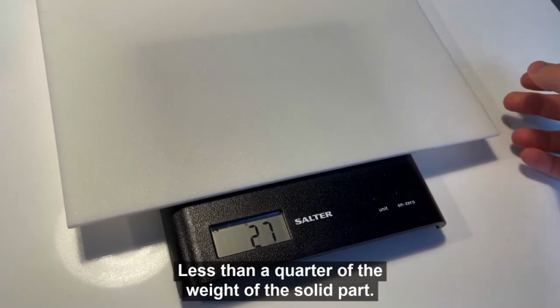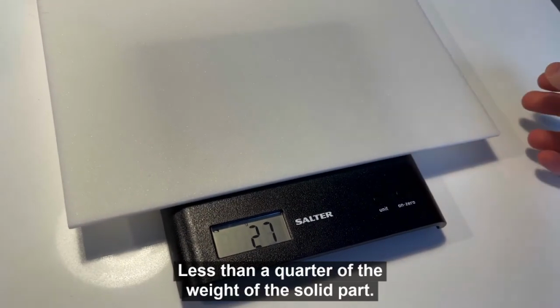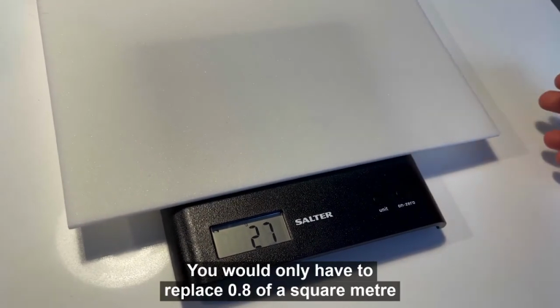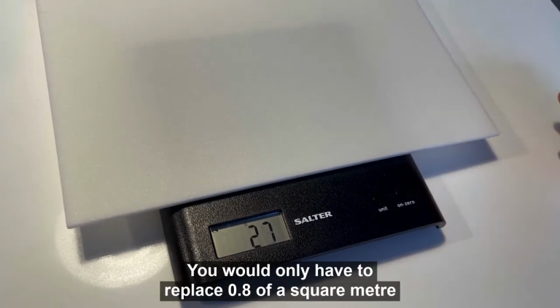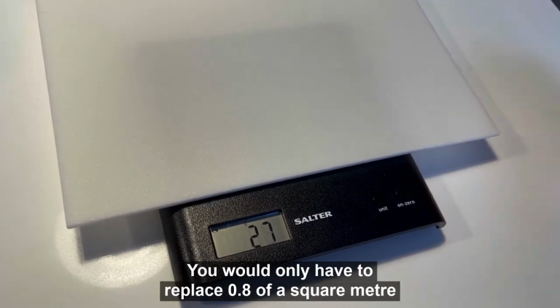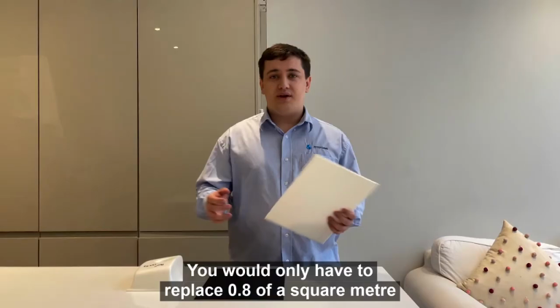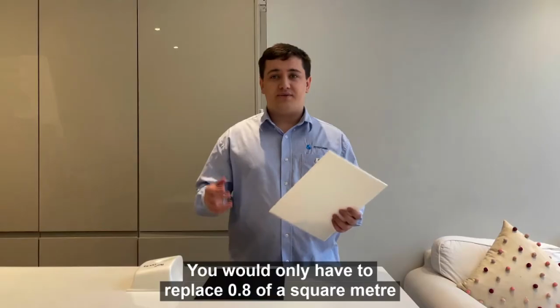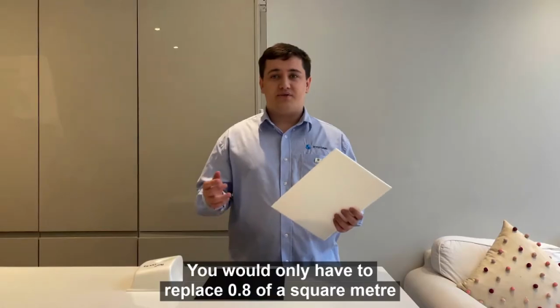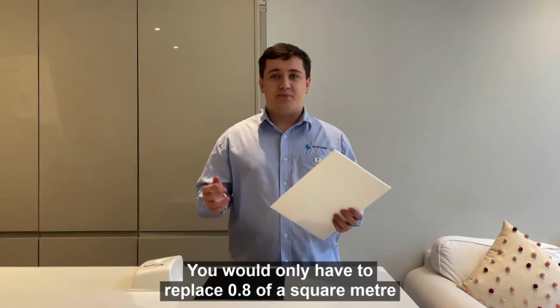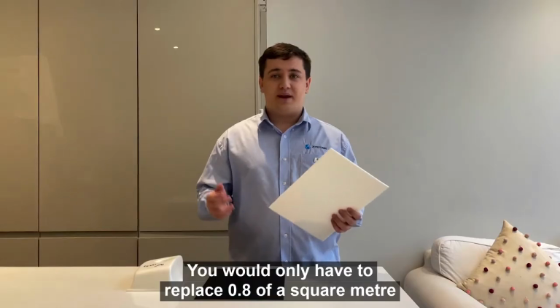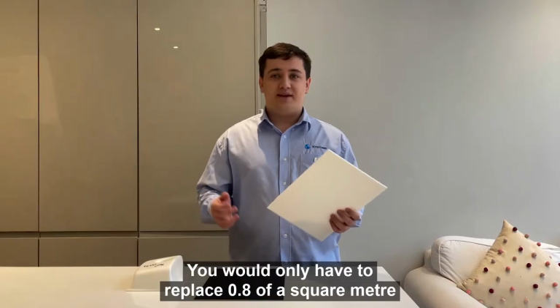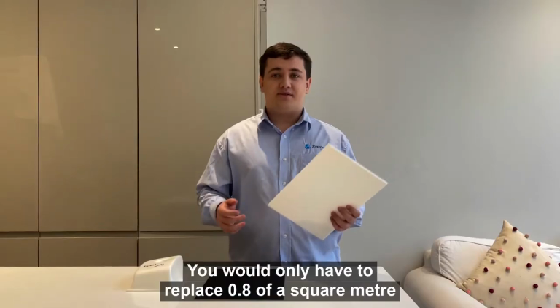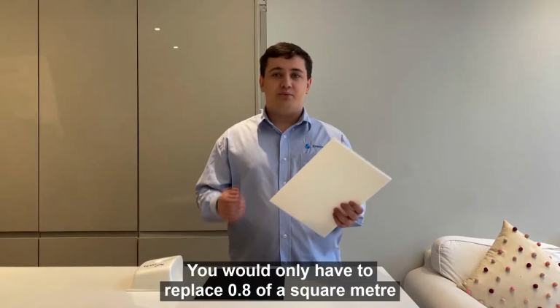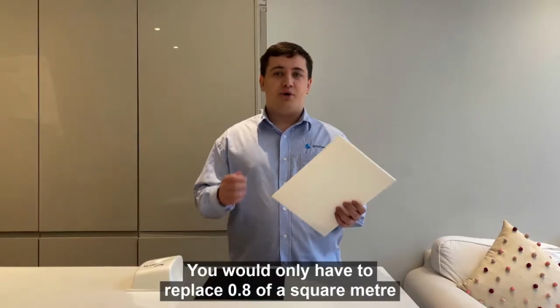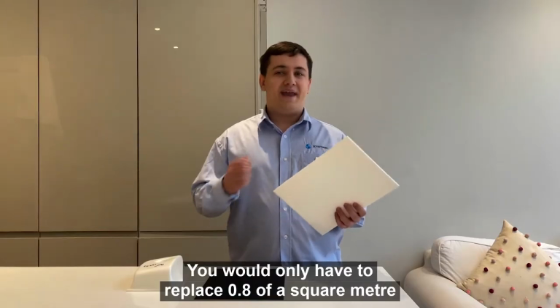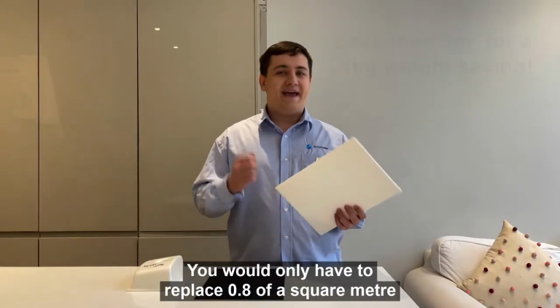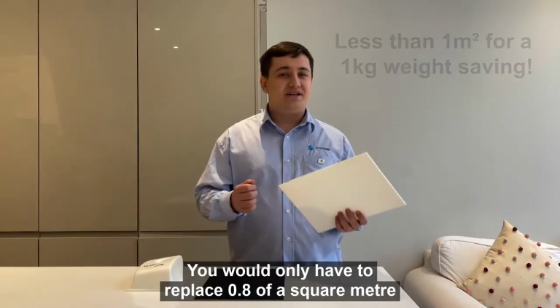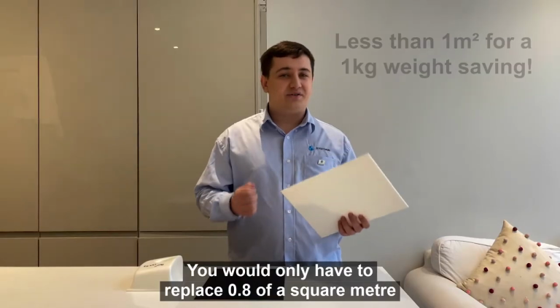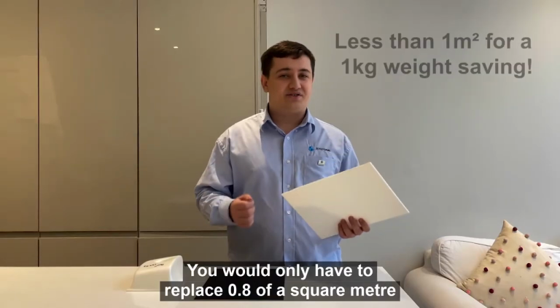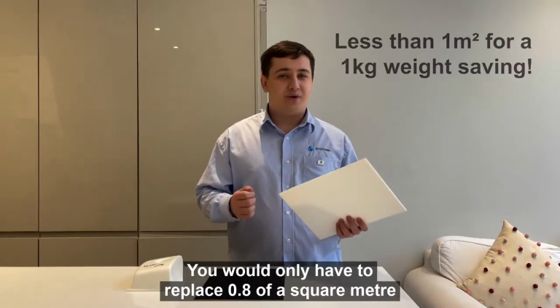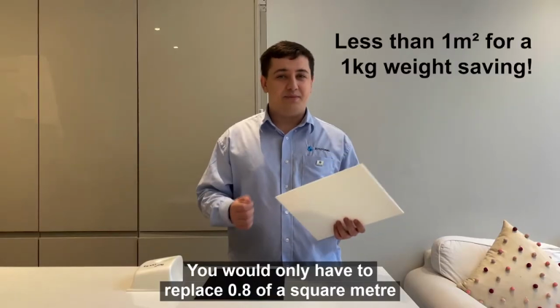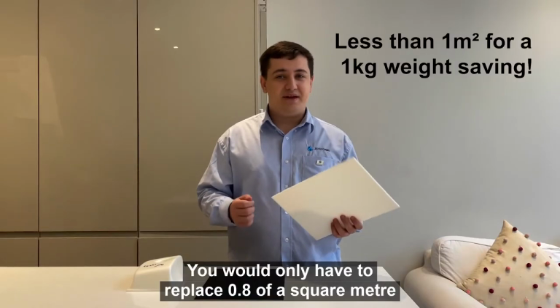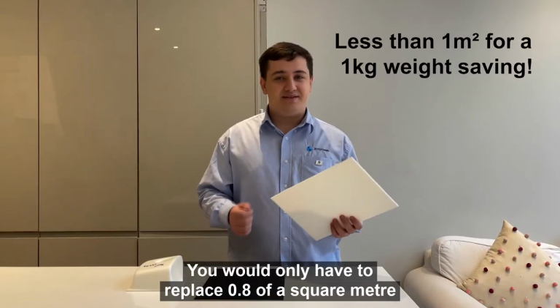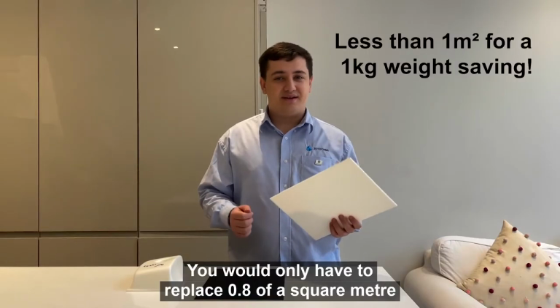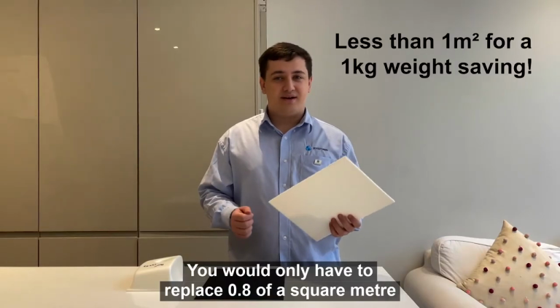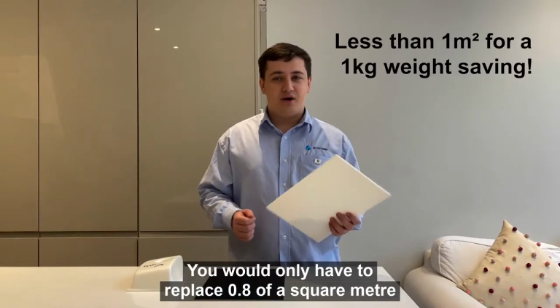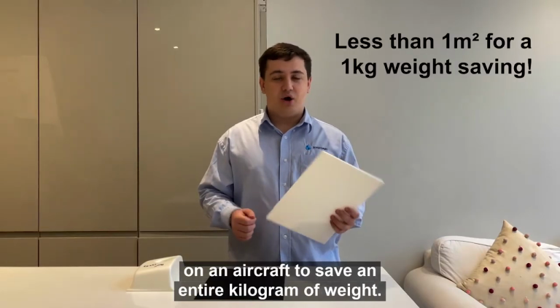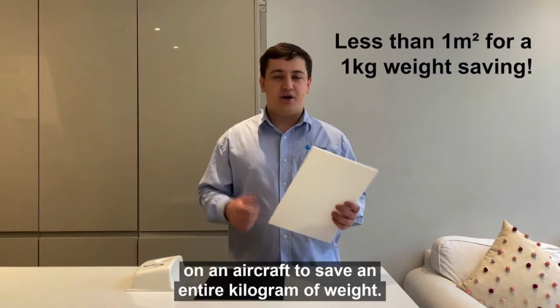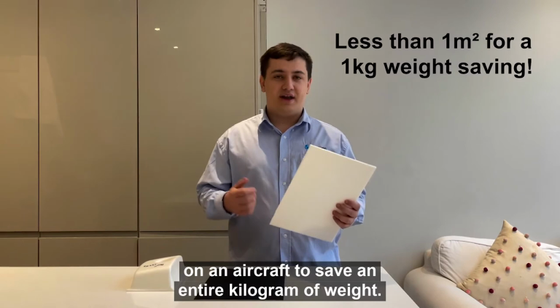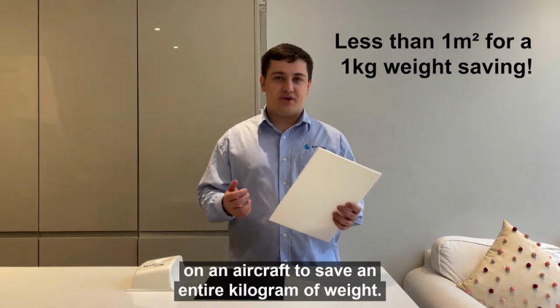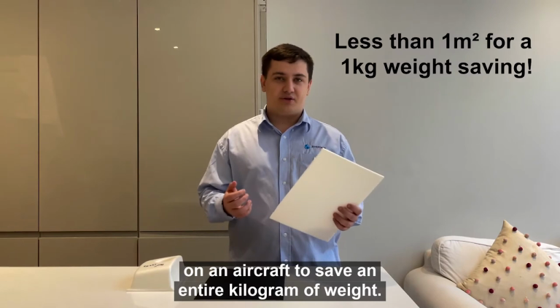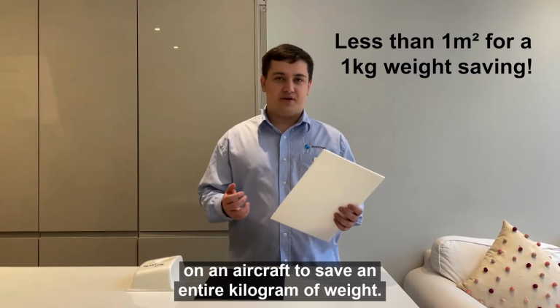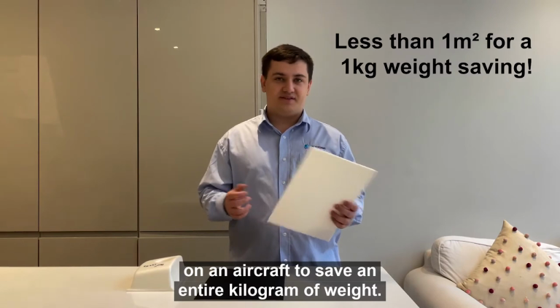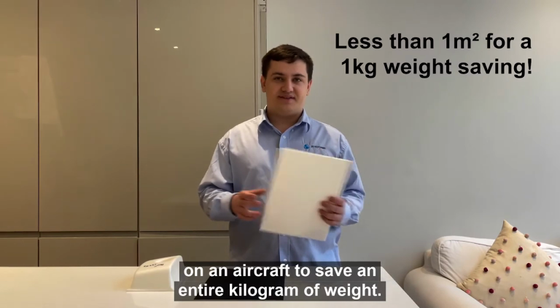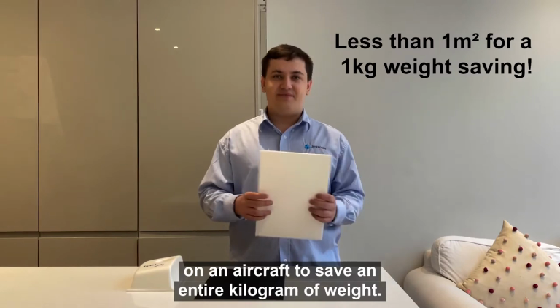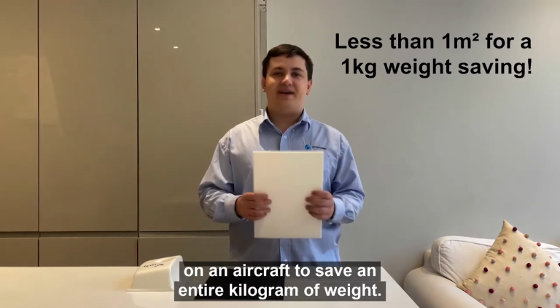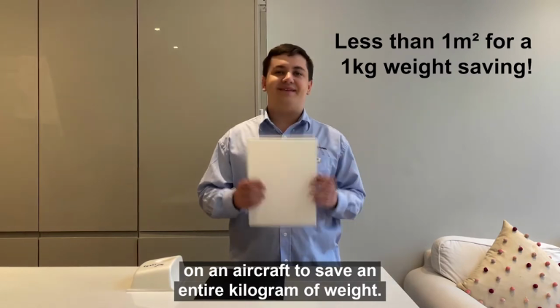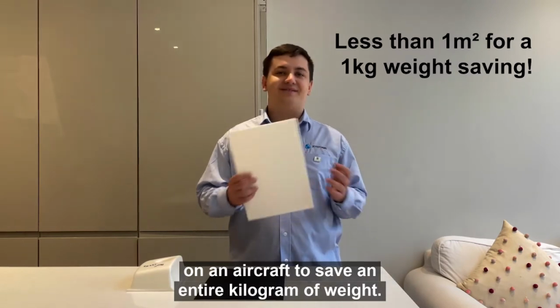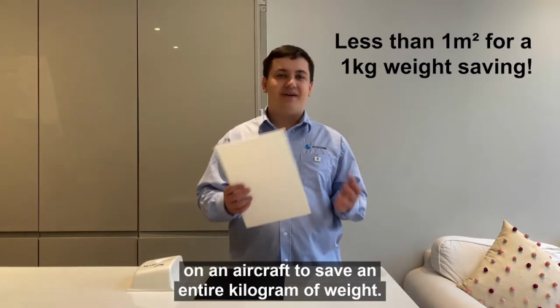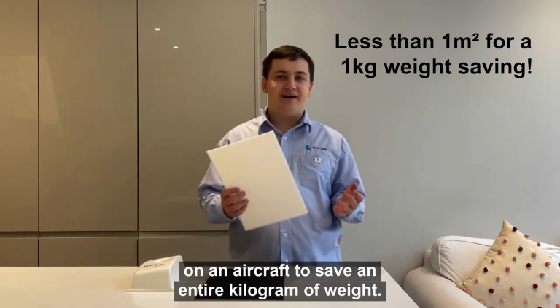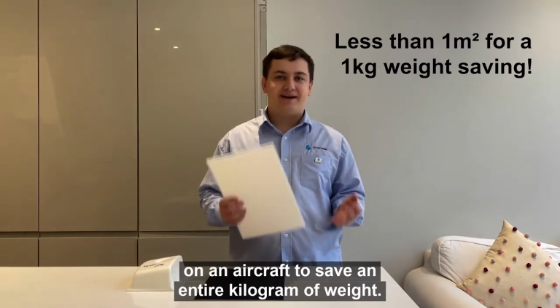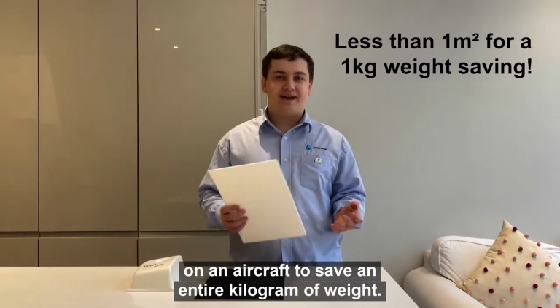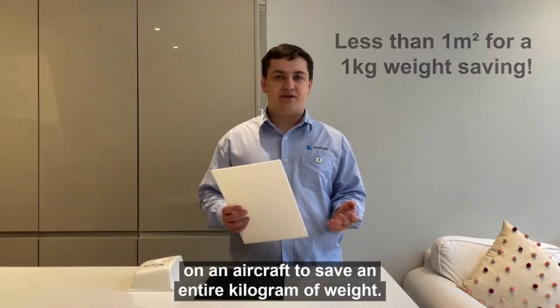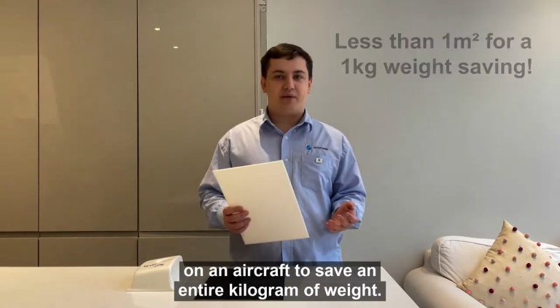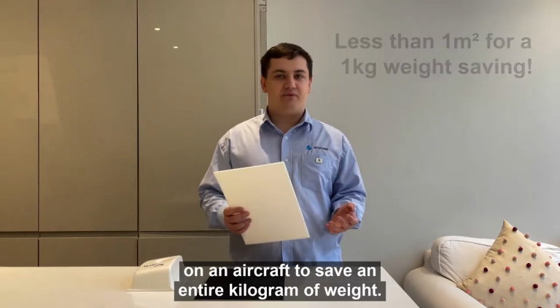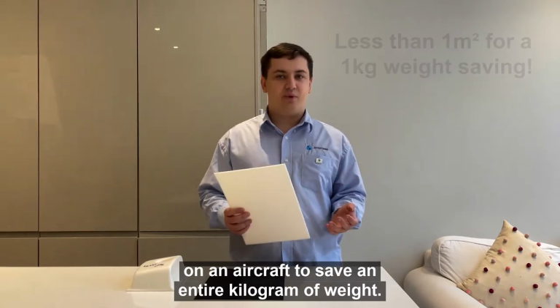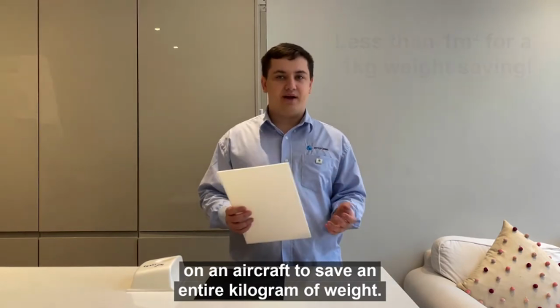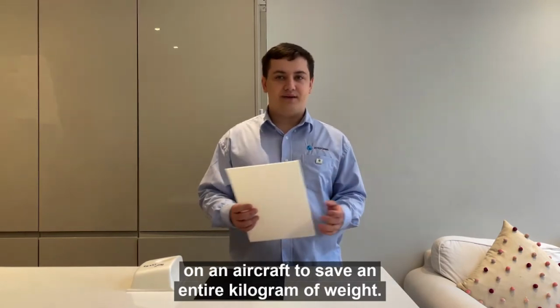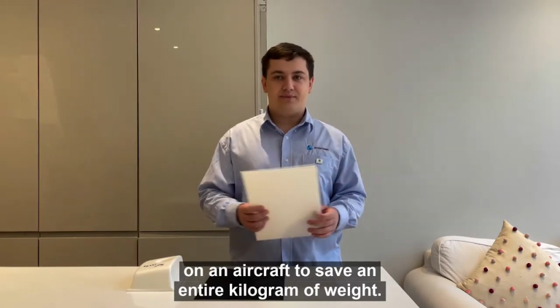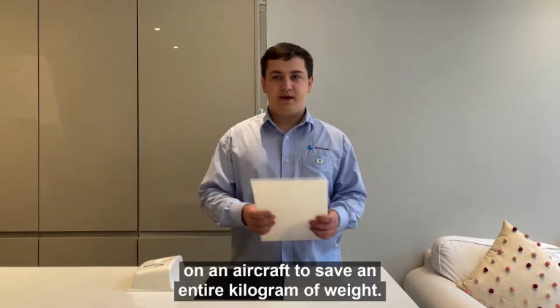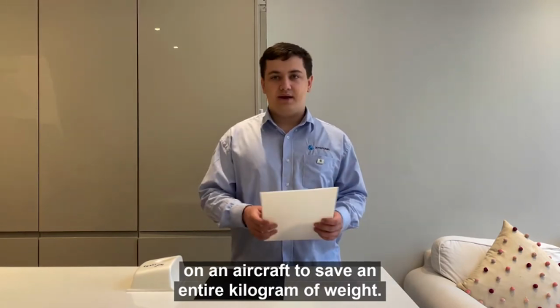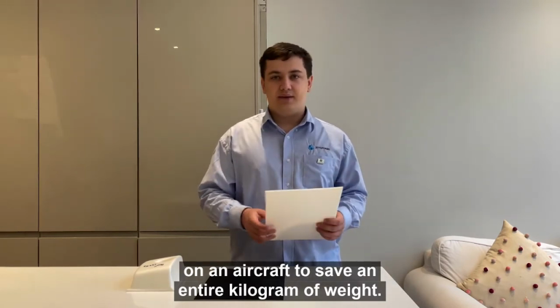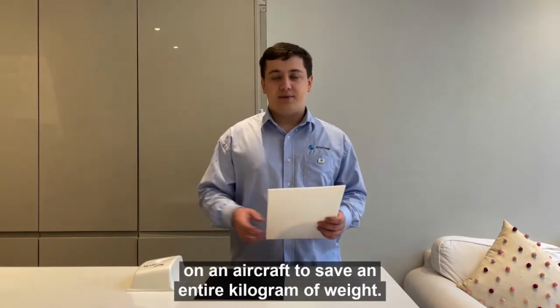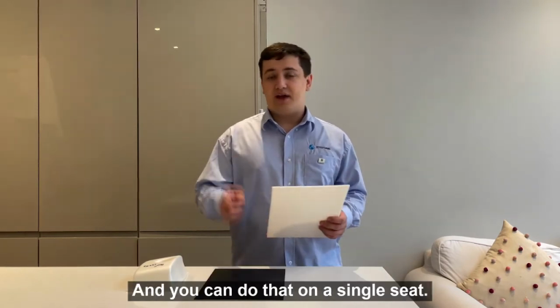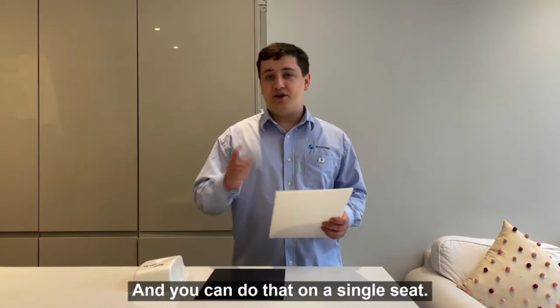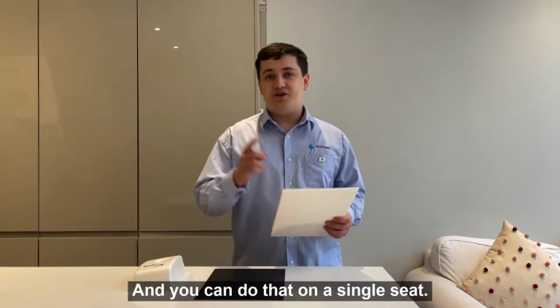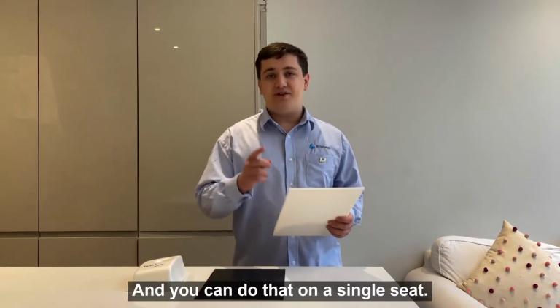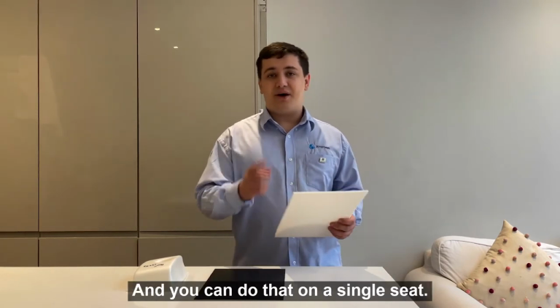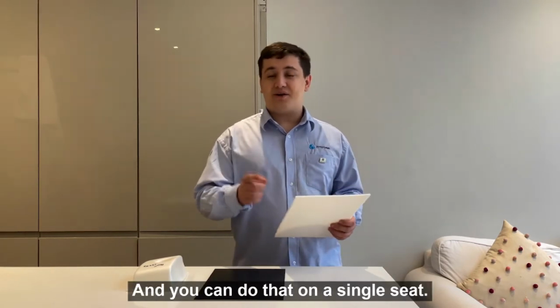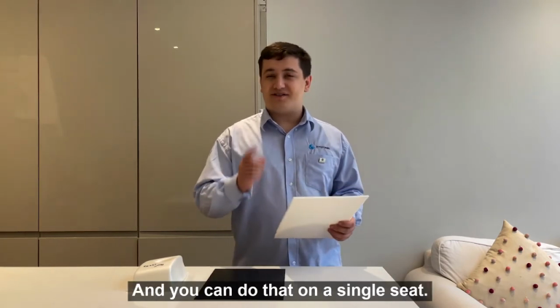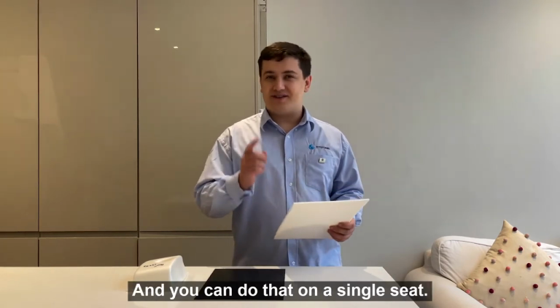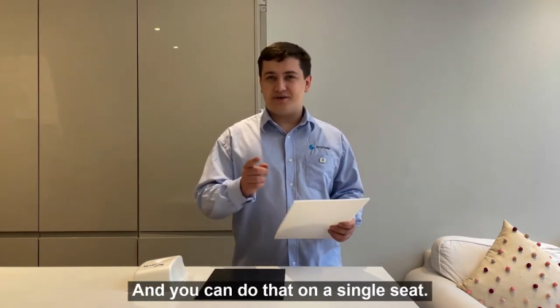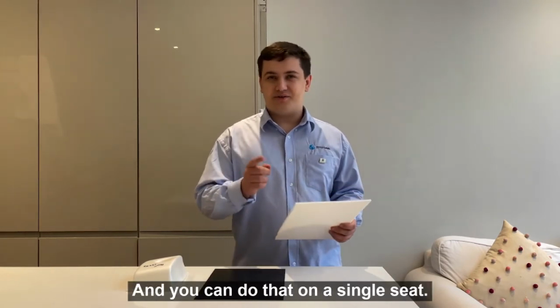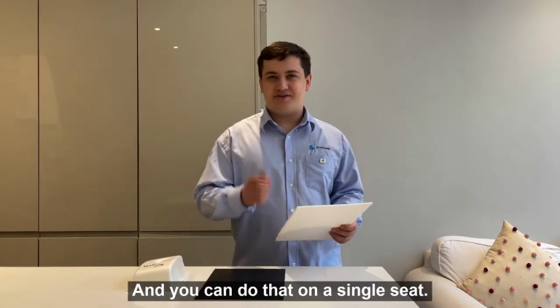You would only have to replace 0.8 of a square metre on an aircraft to save an entire kilogram of weight, and you can do that on a single seat.